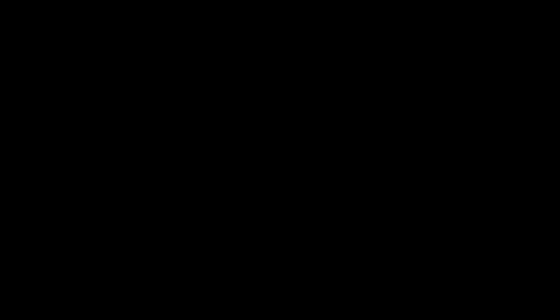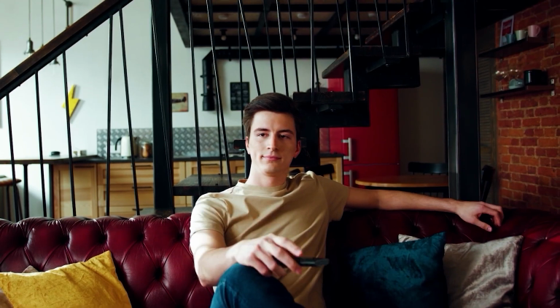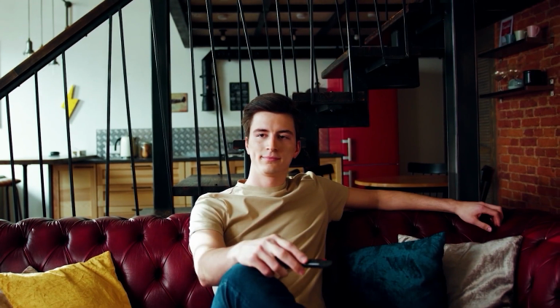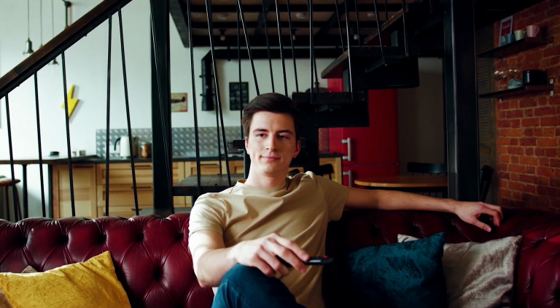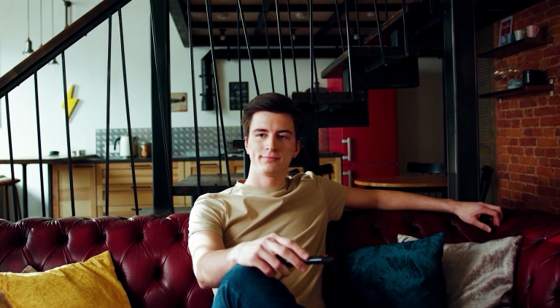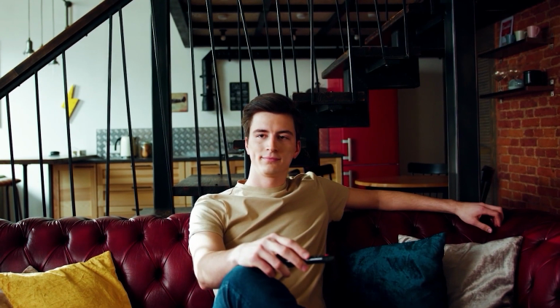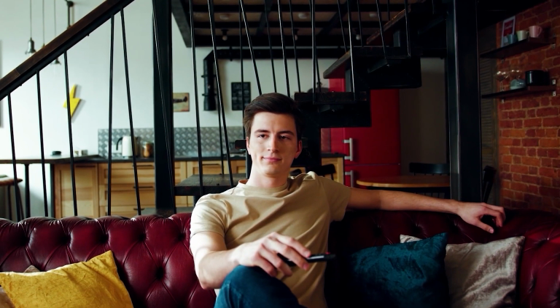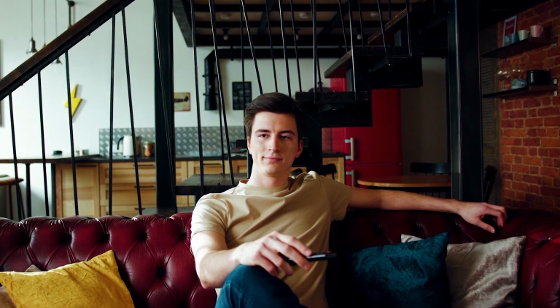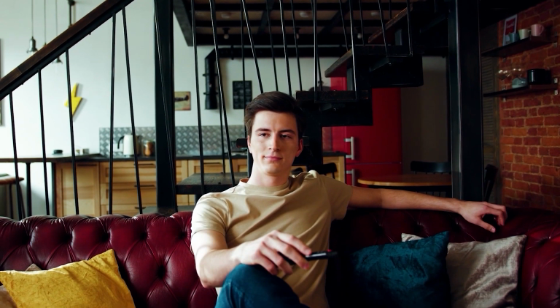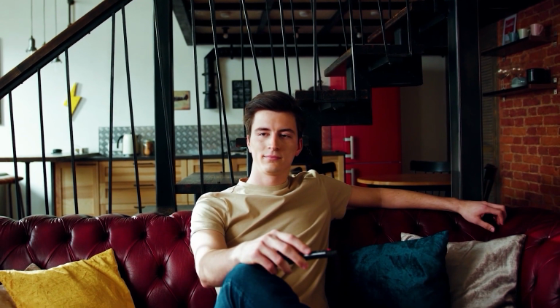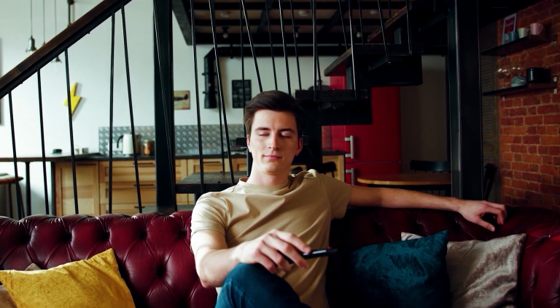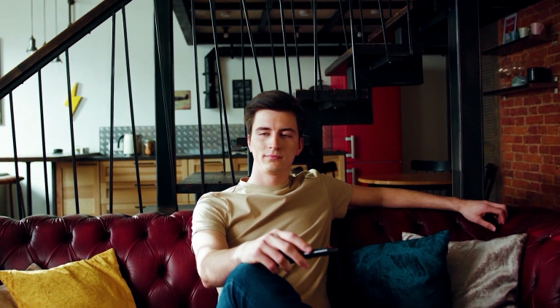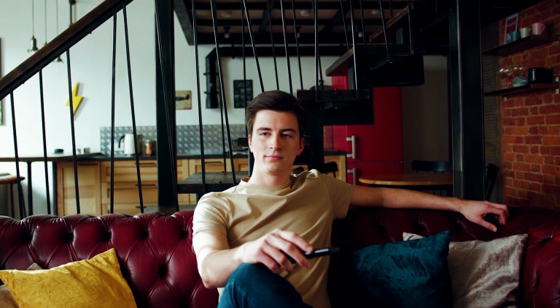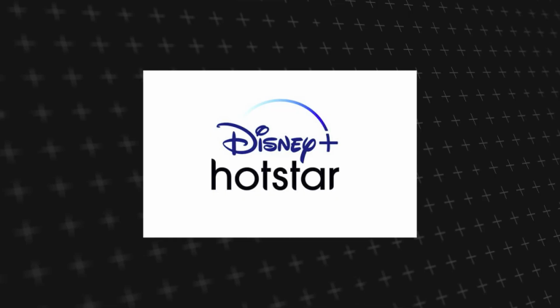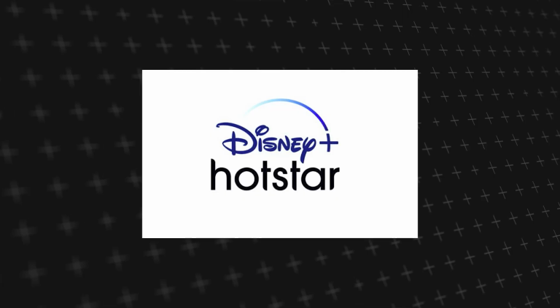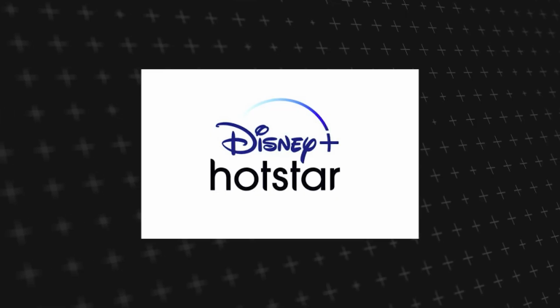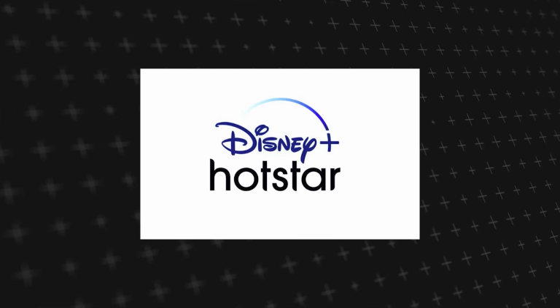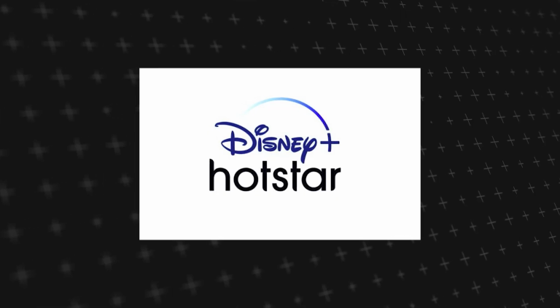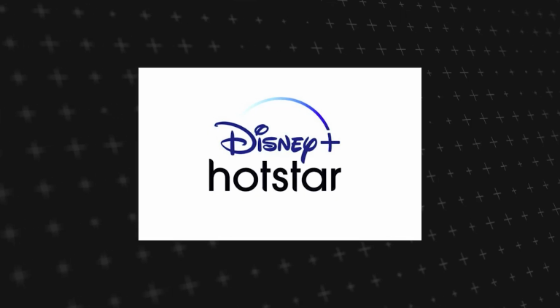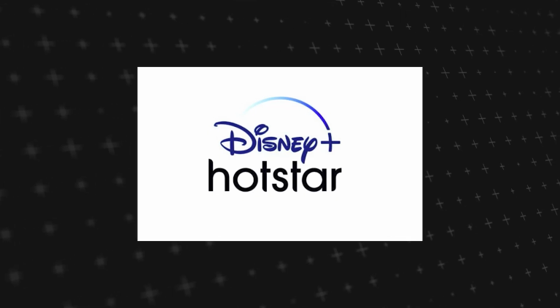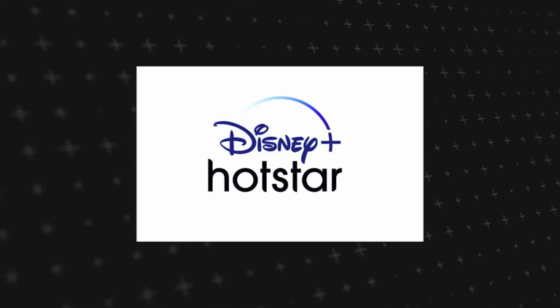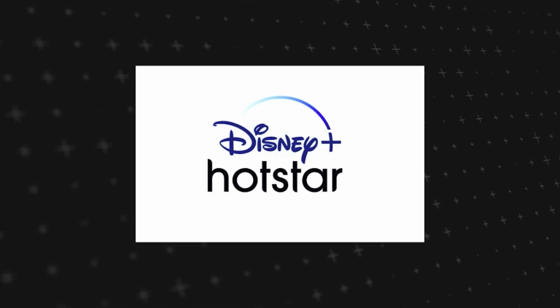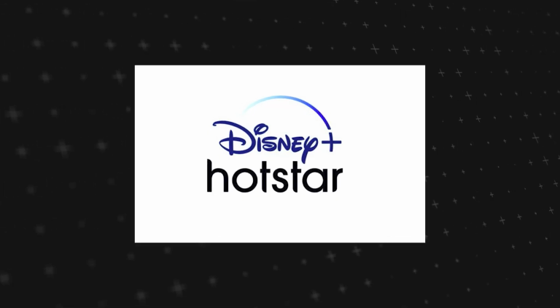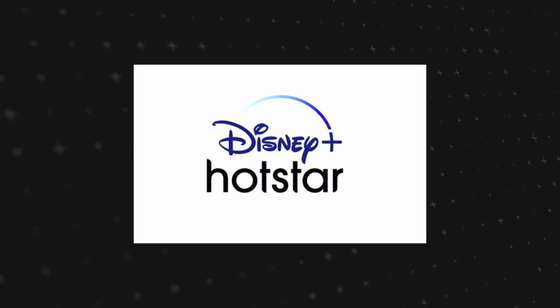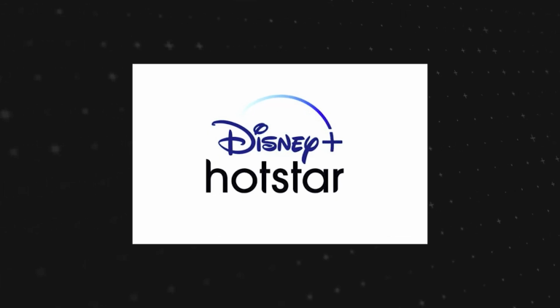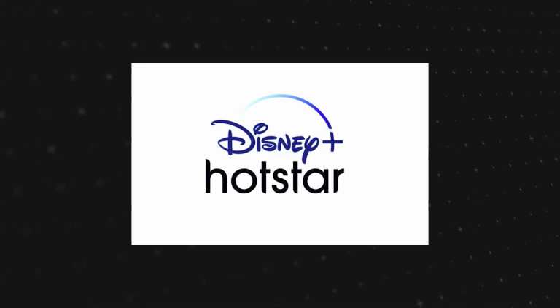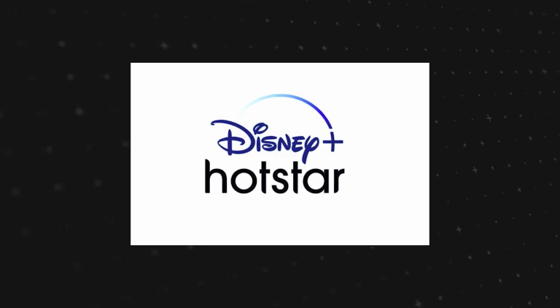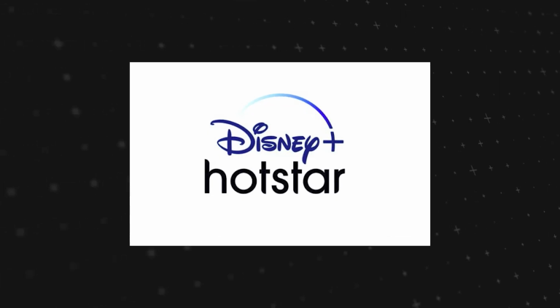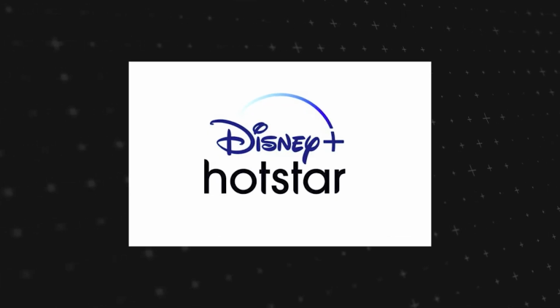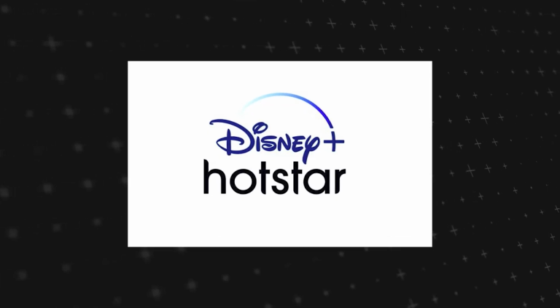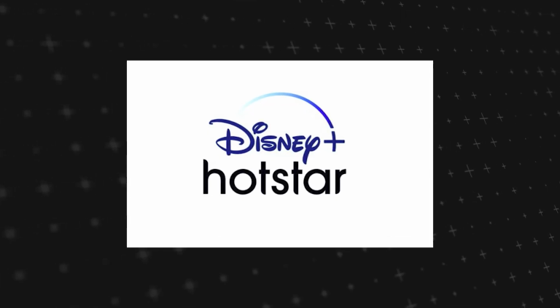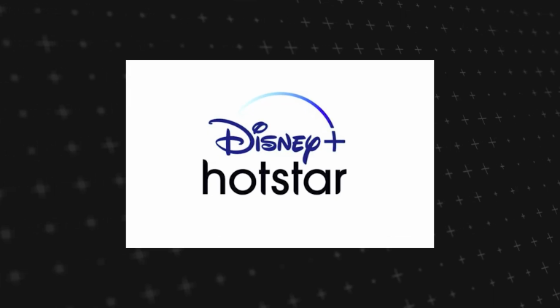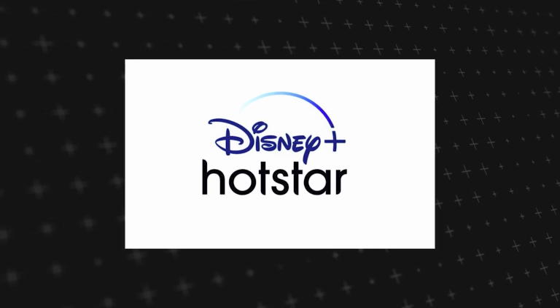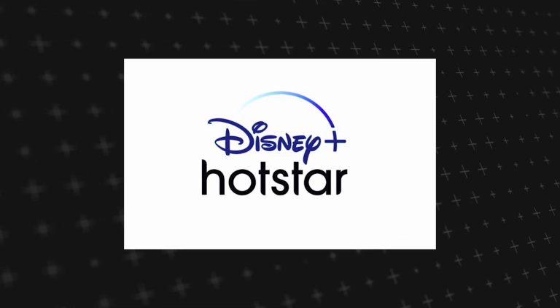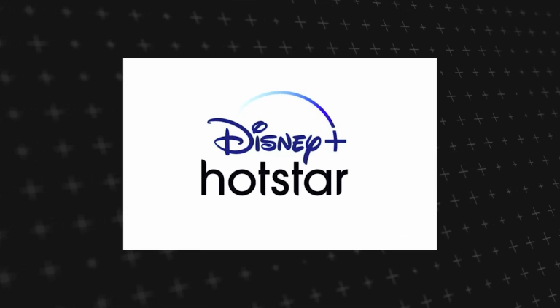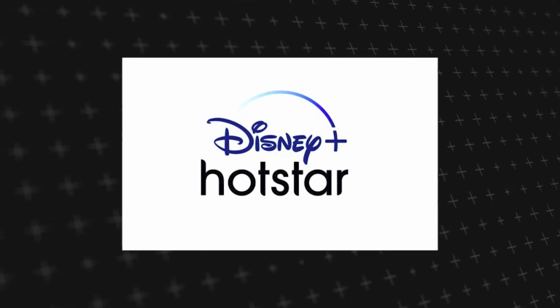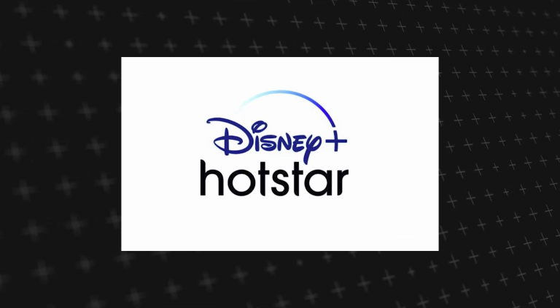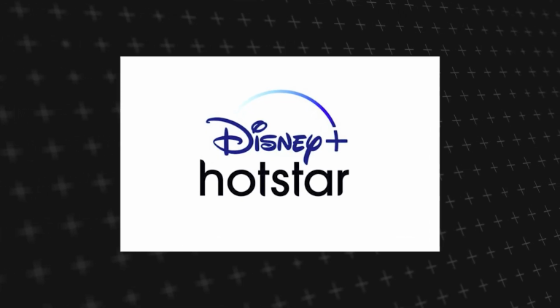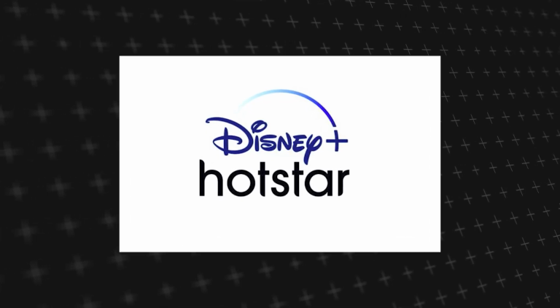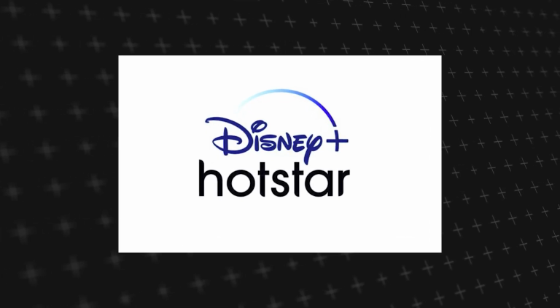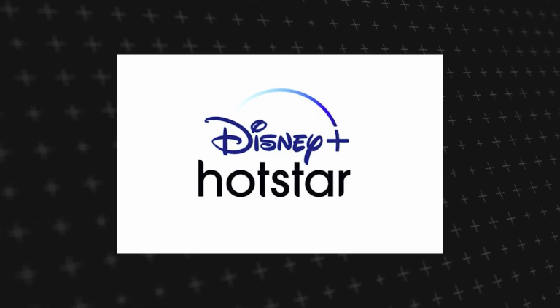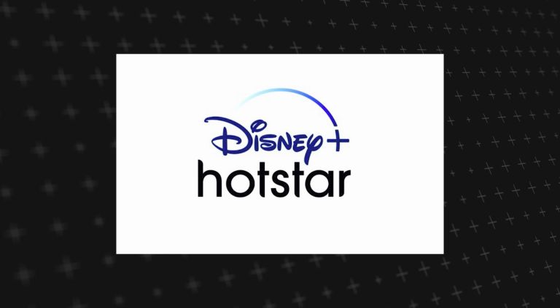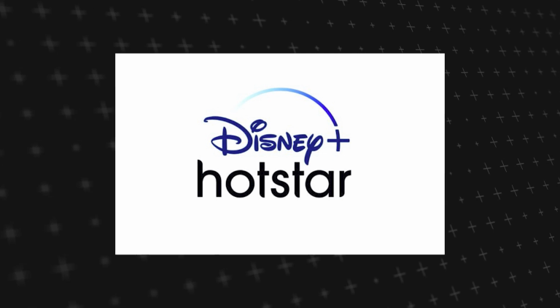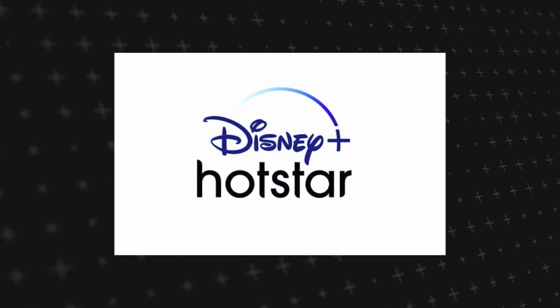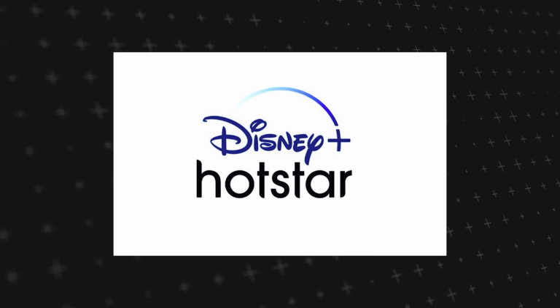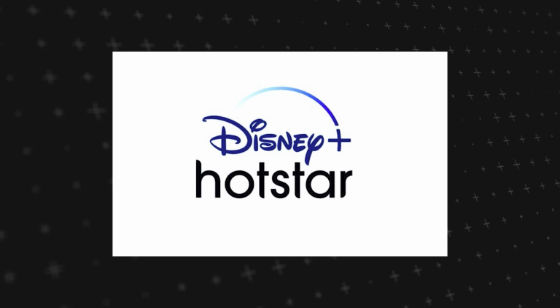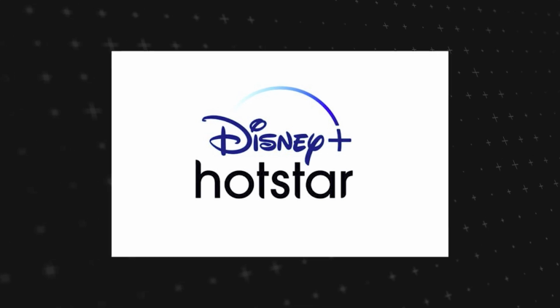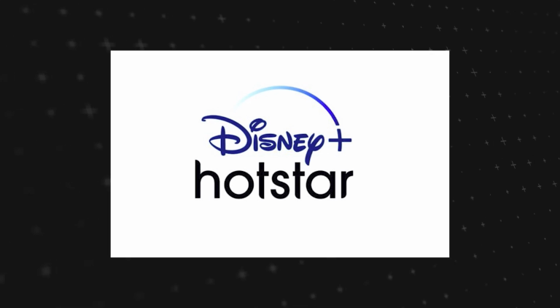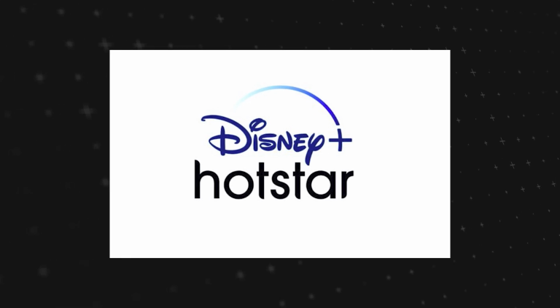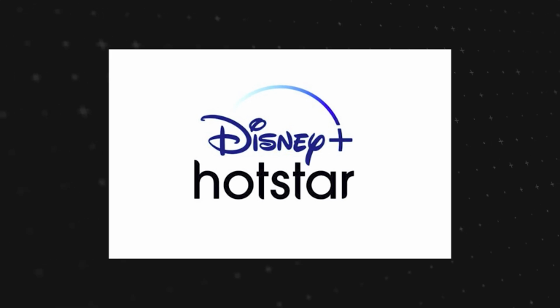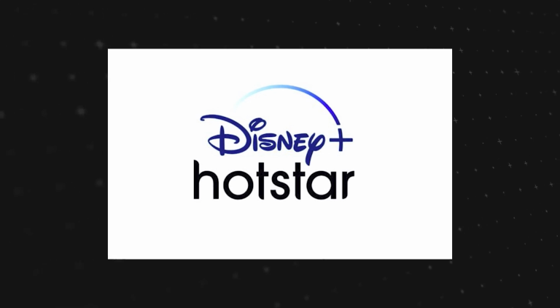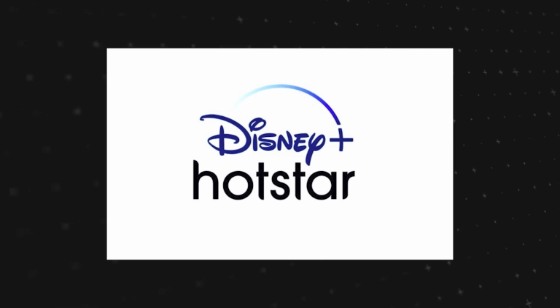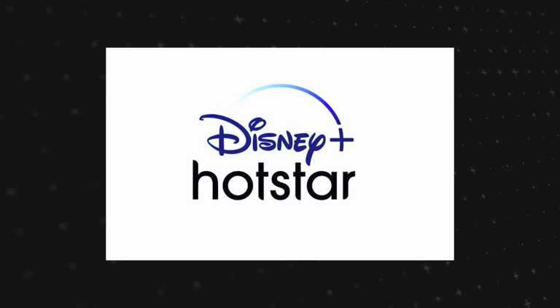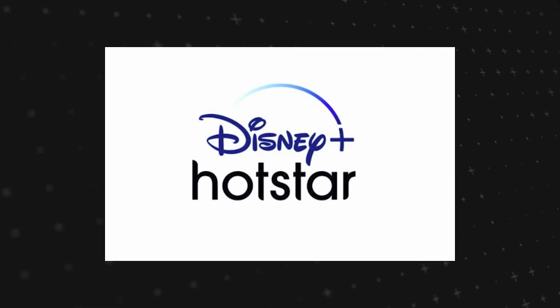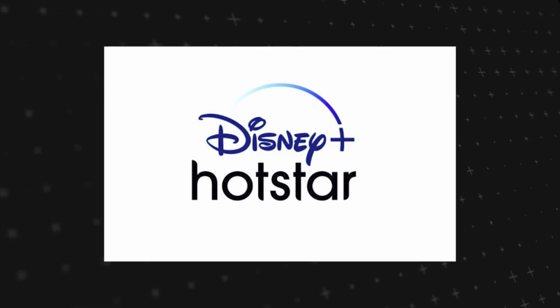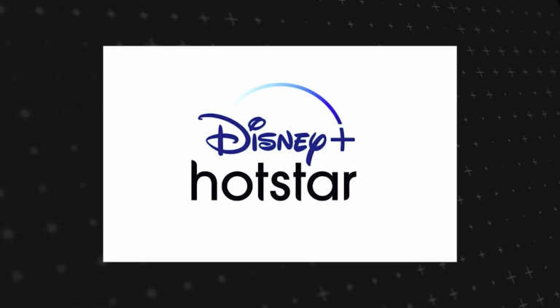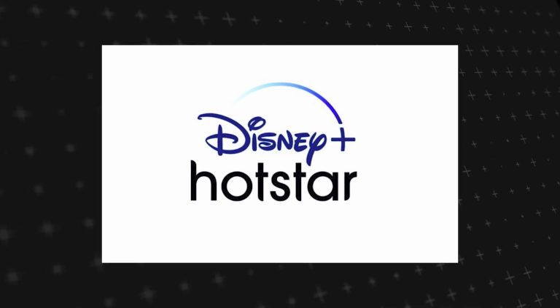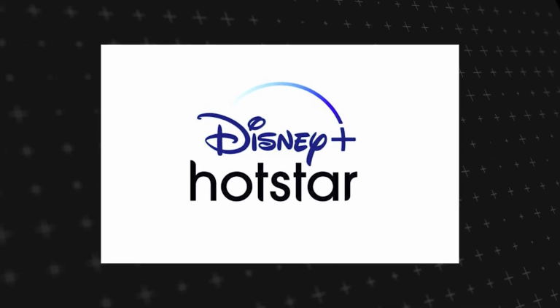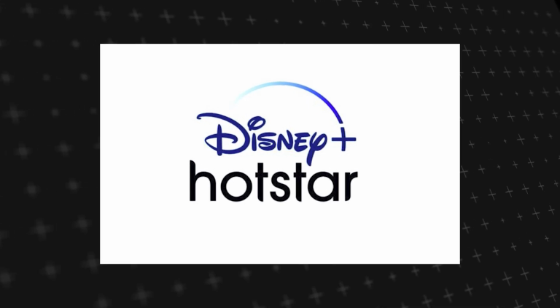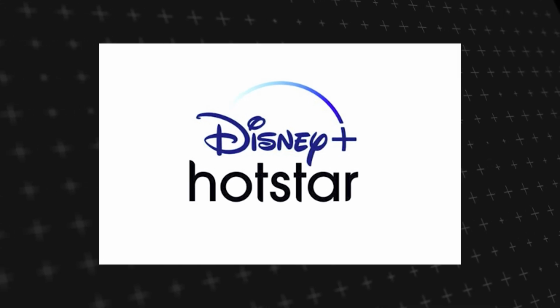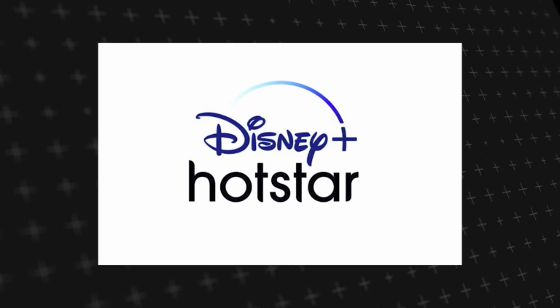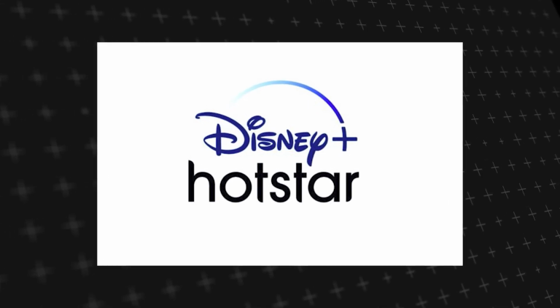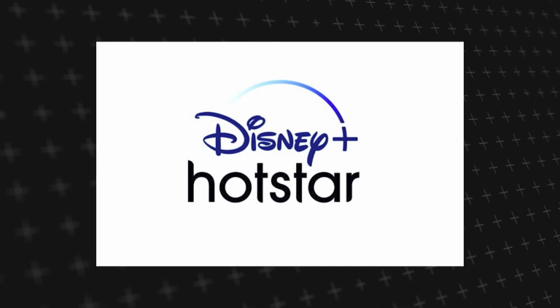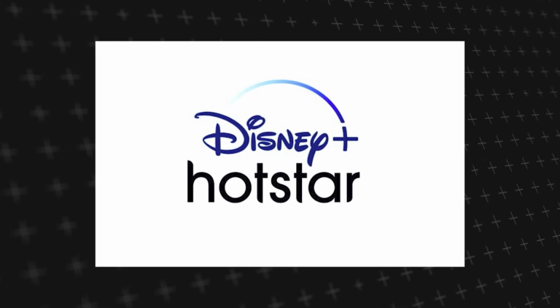Let's see if we can fix your problems and get your Disney Plus Hotstar back up and running as quickly as possible.